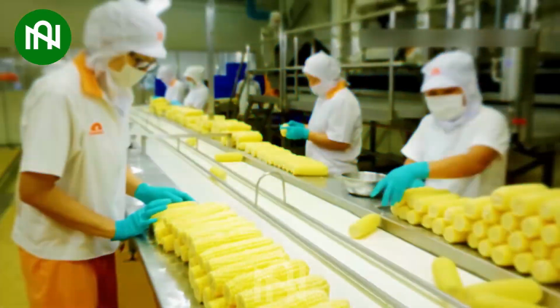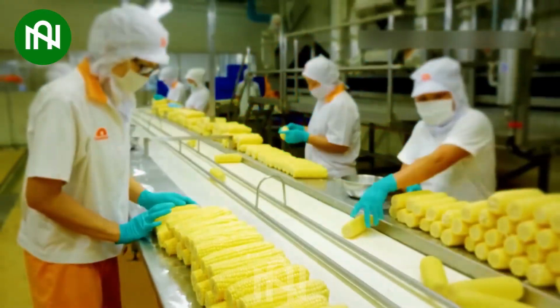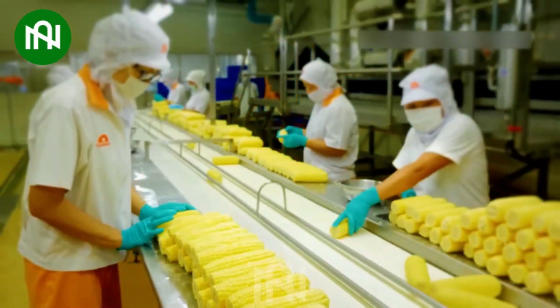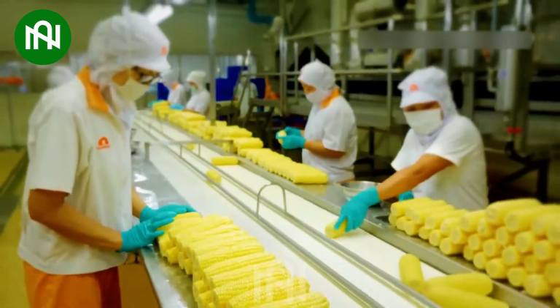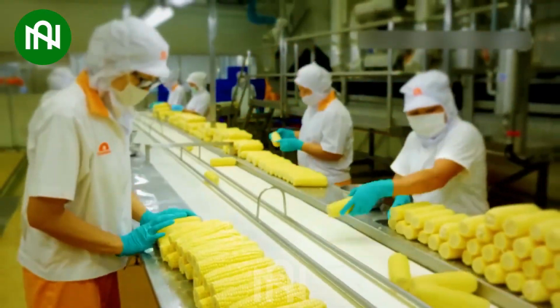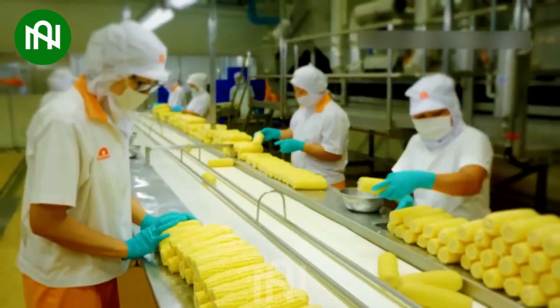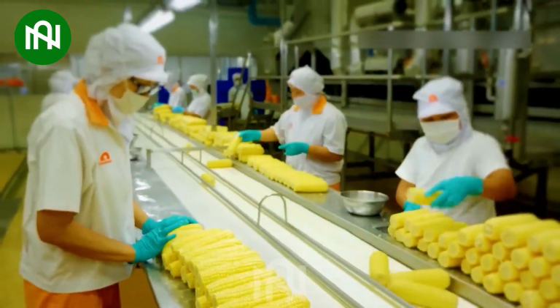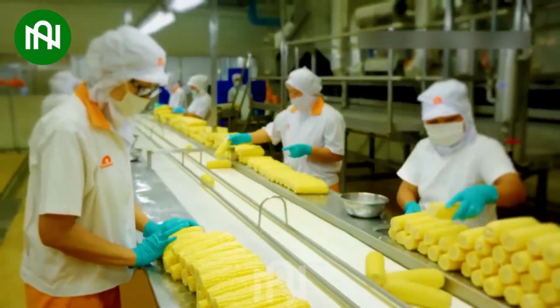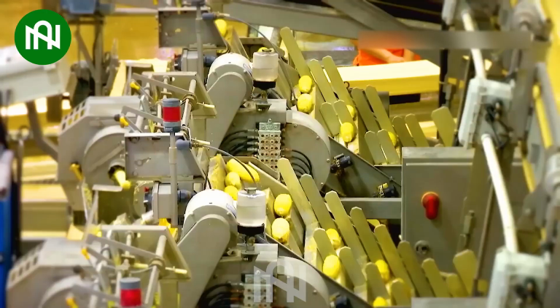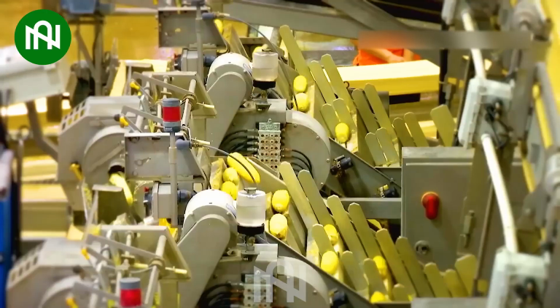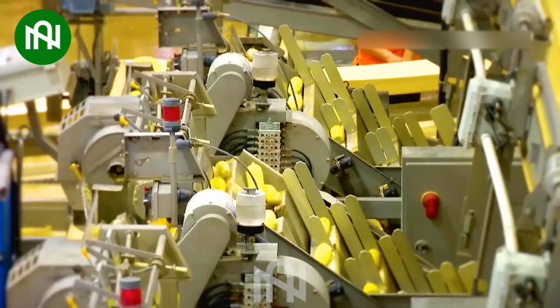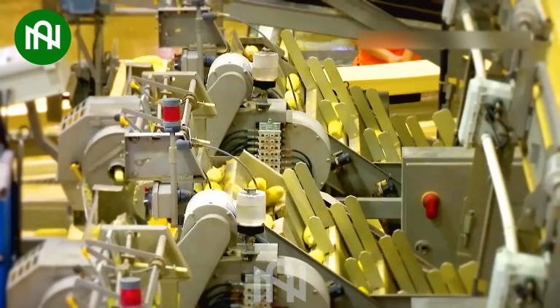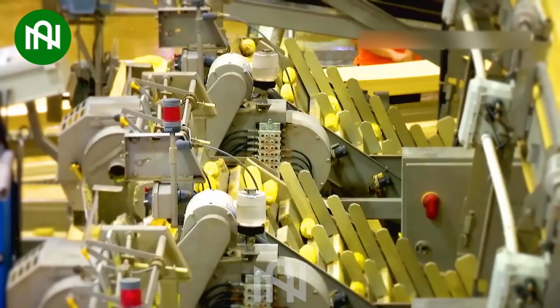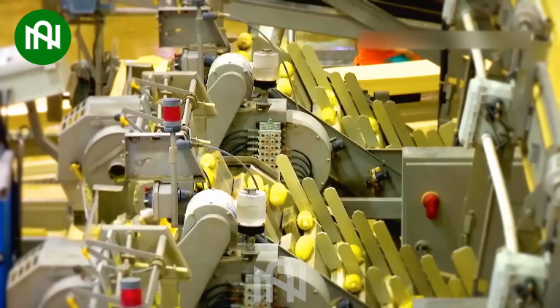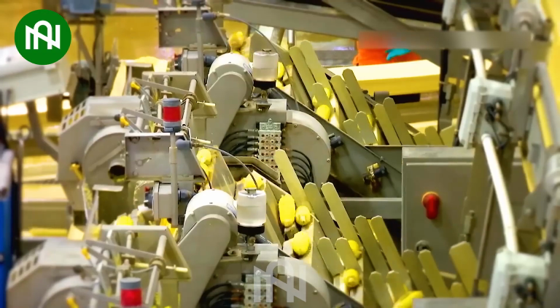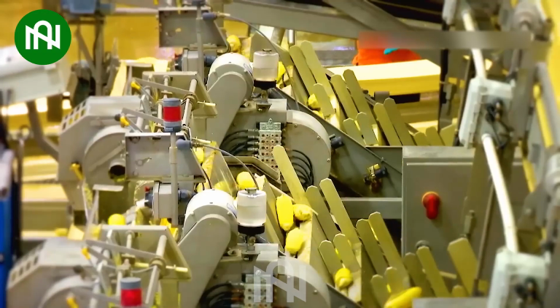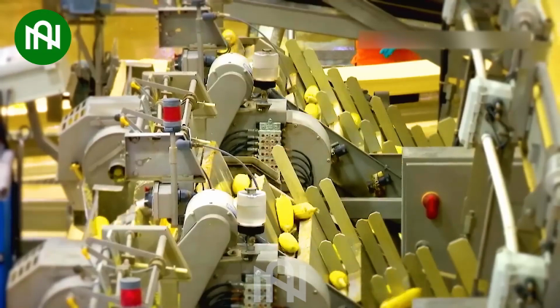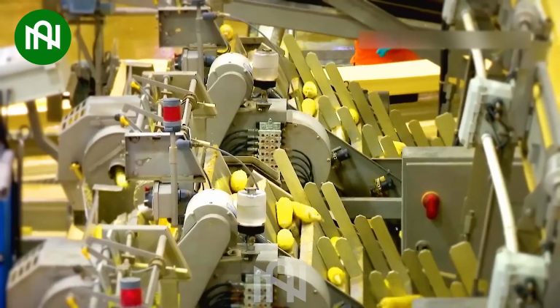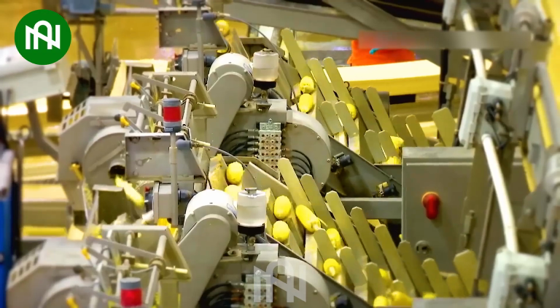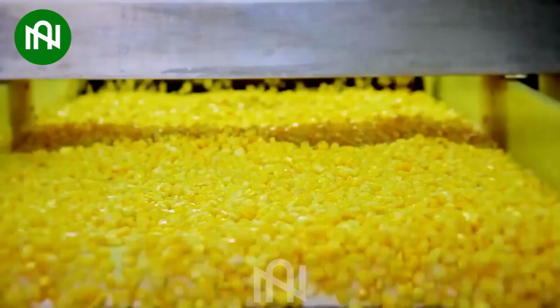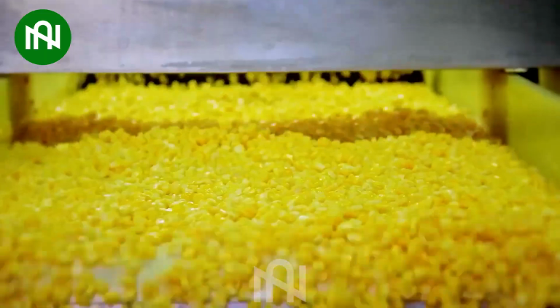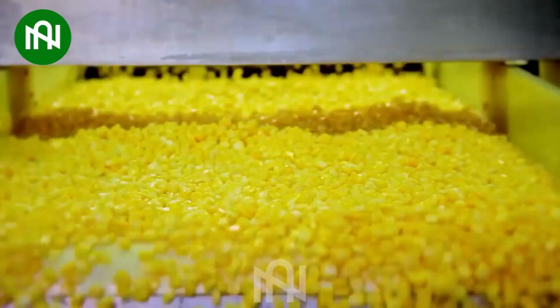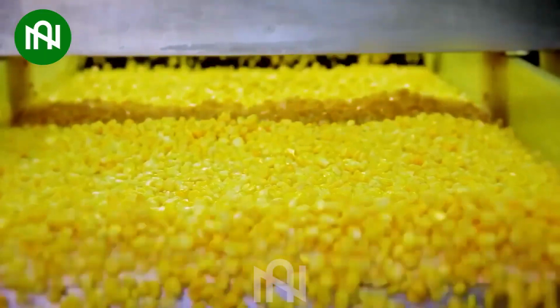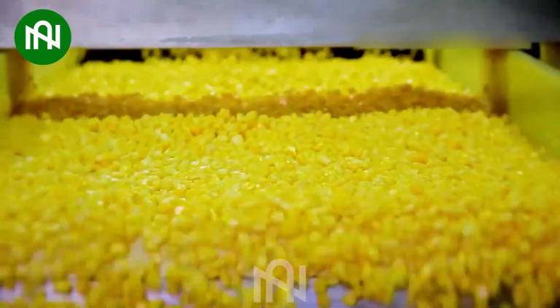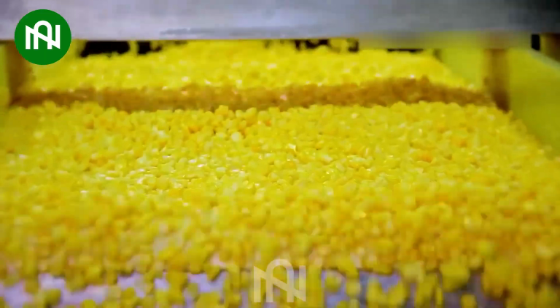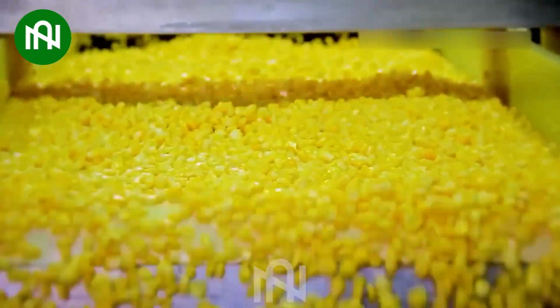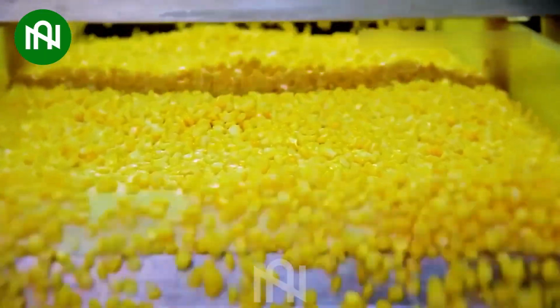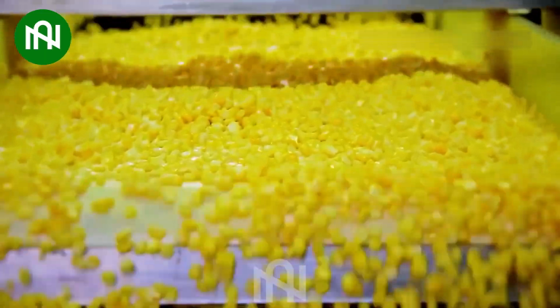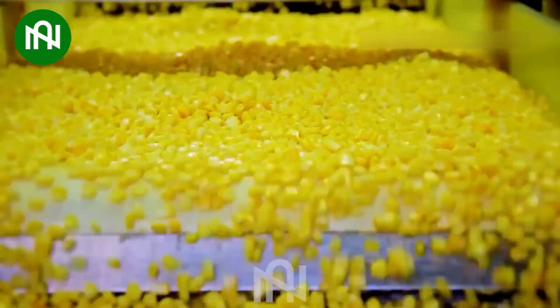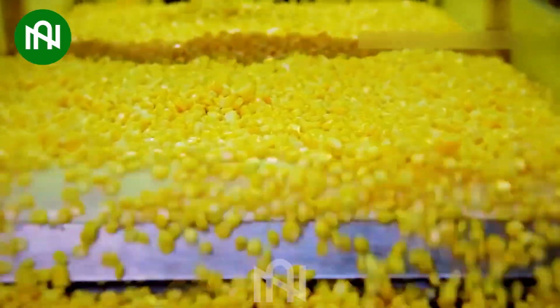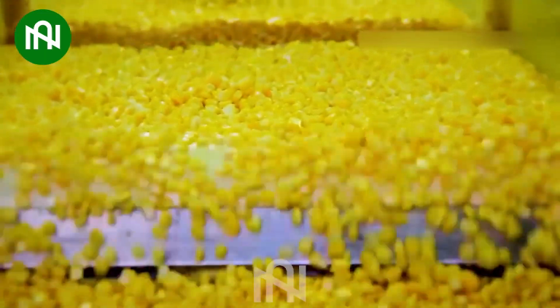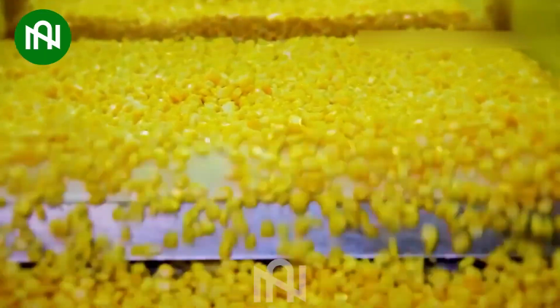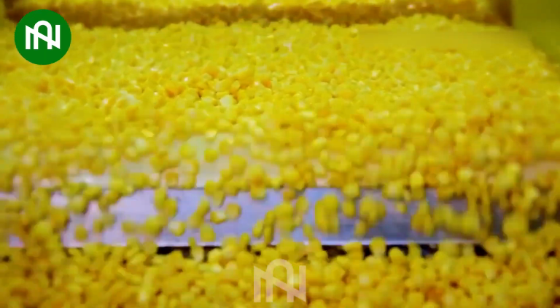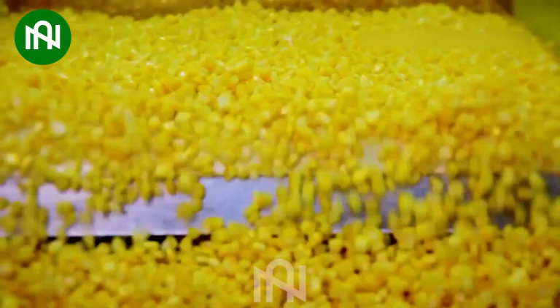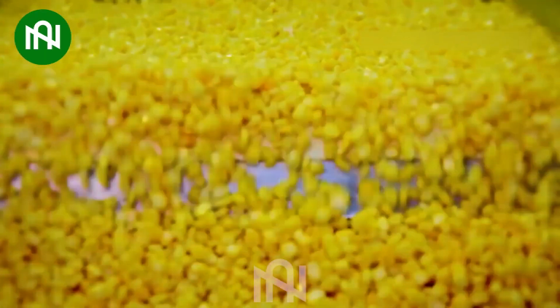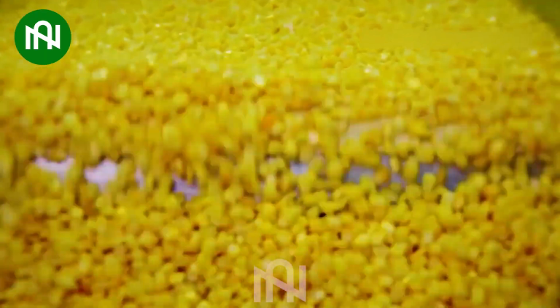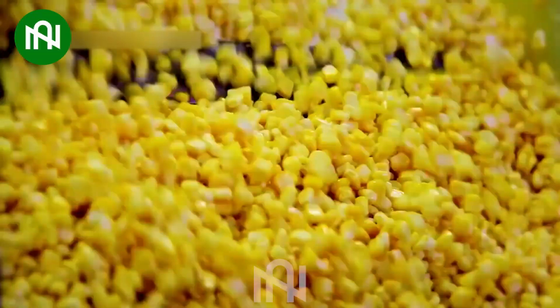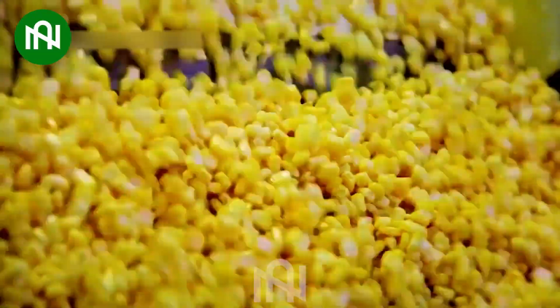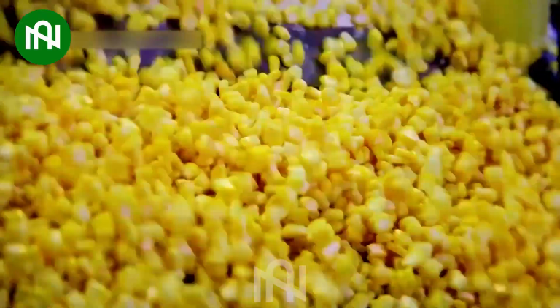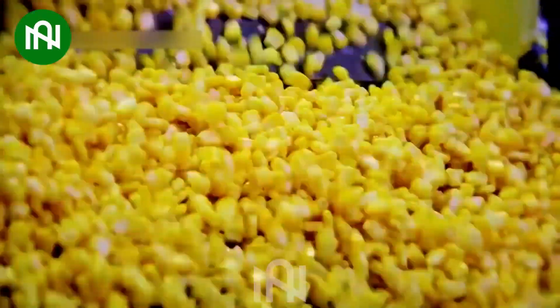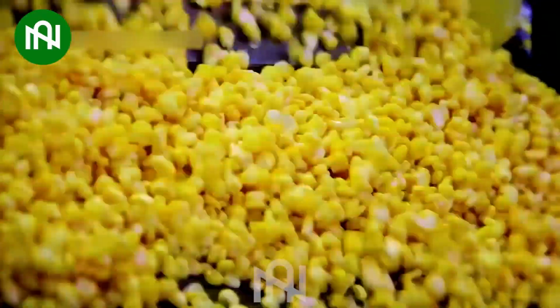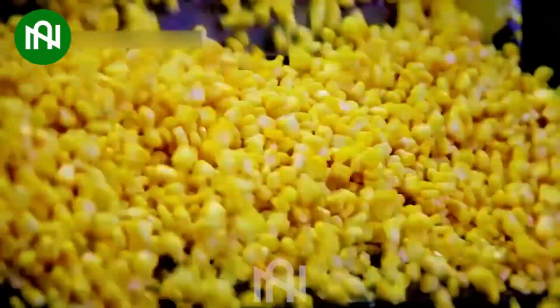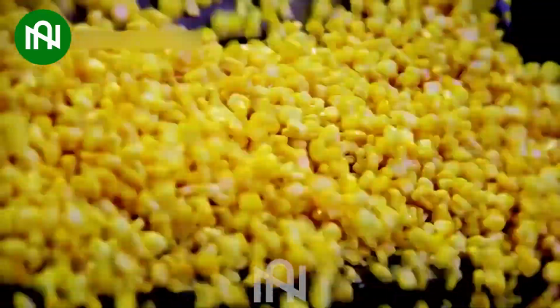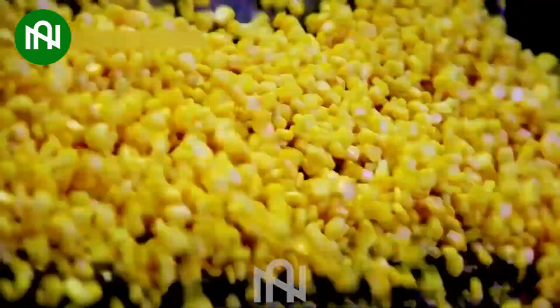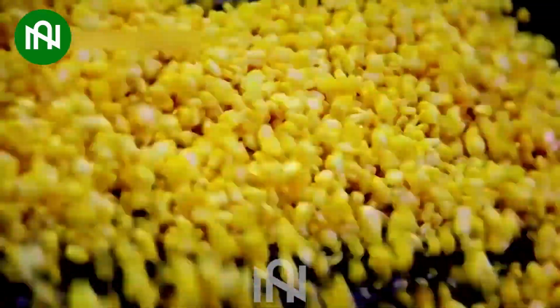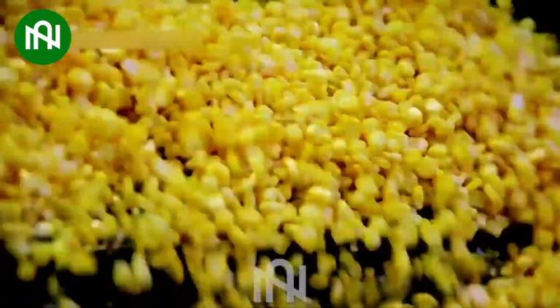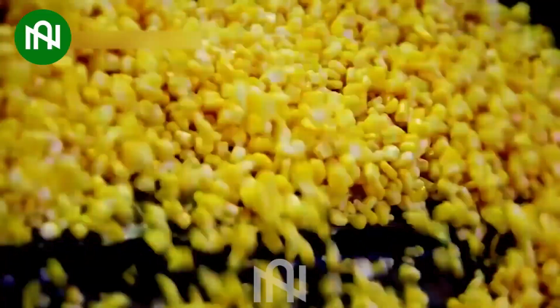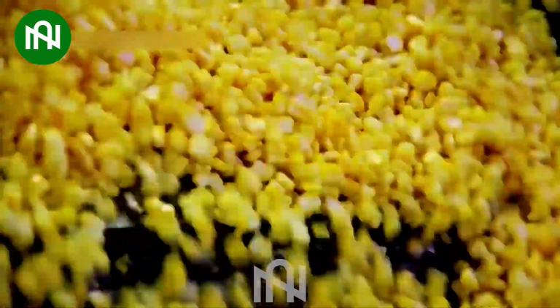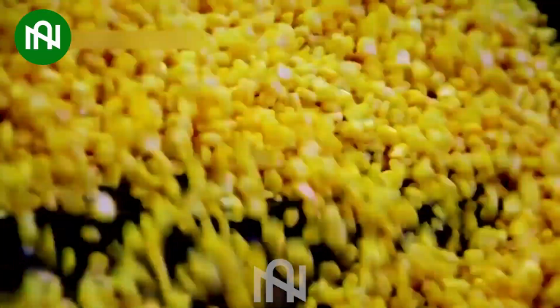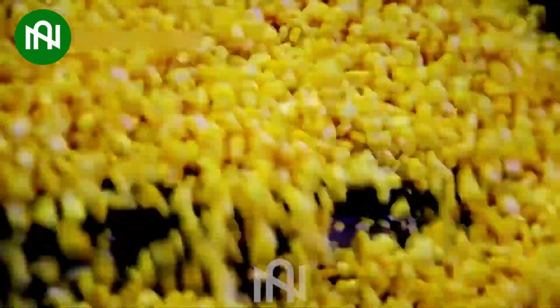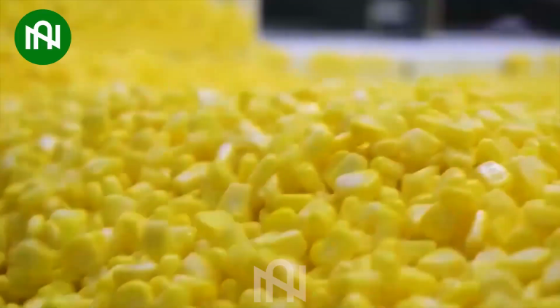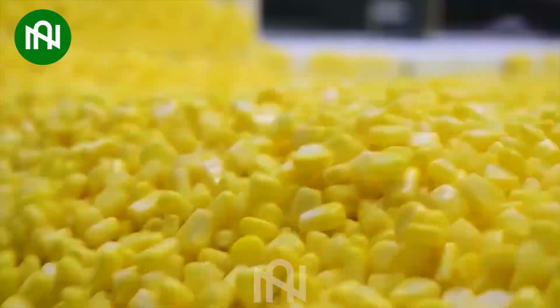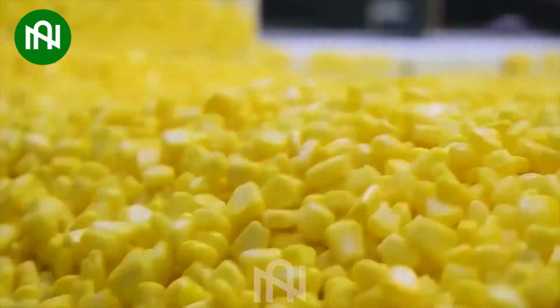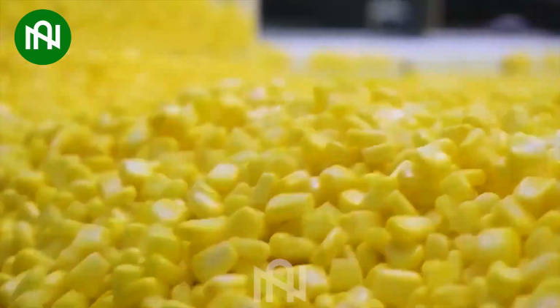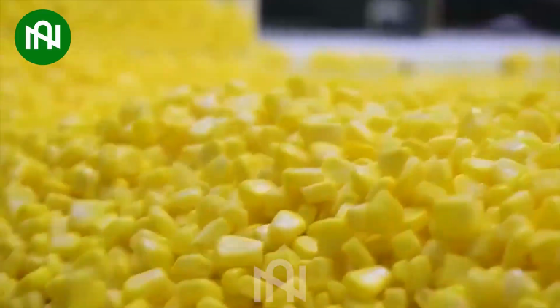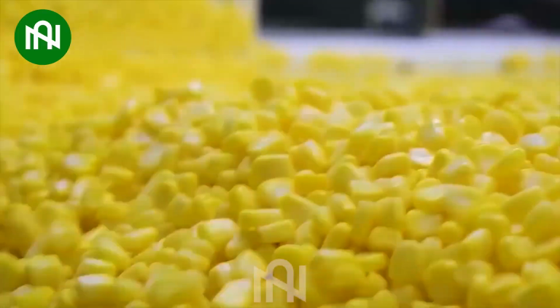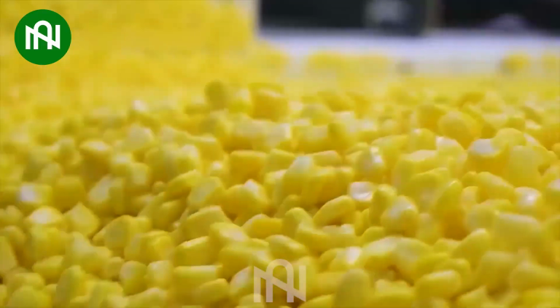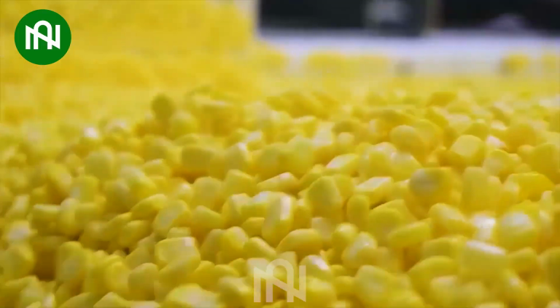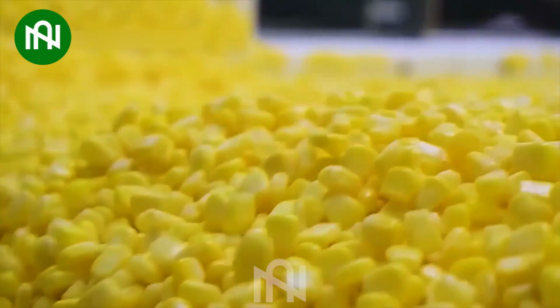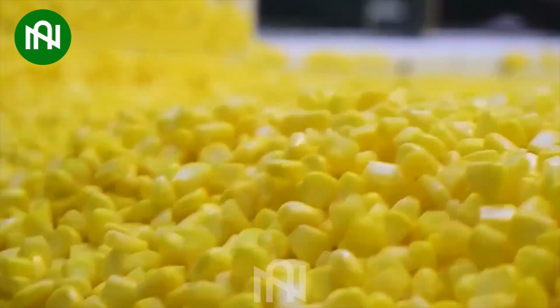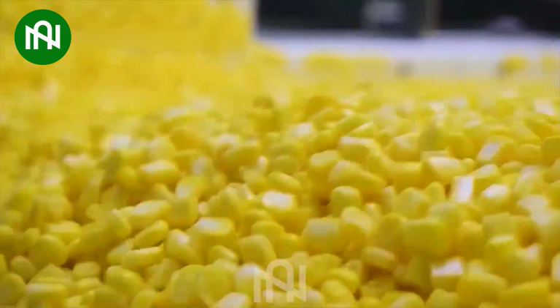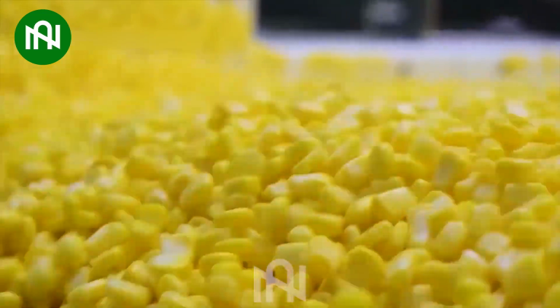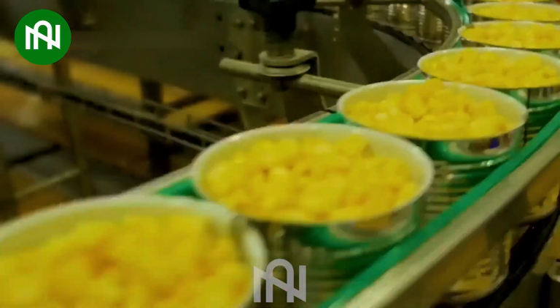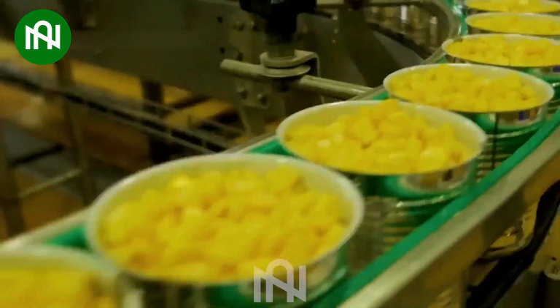This indoor sweet corn production line works like a well-tuned instrument, crafting delicious corn with unmatched precision.